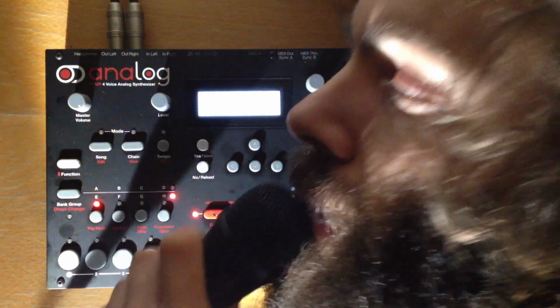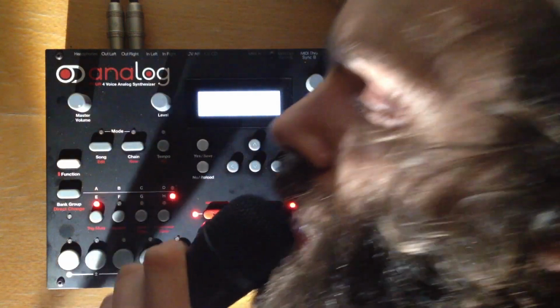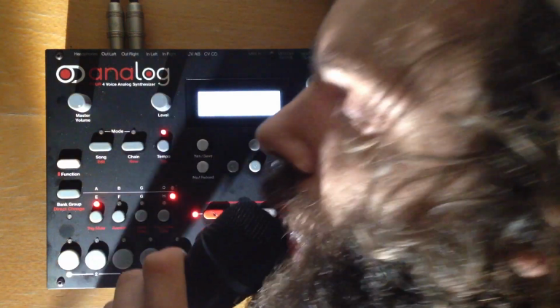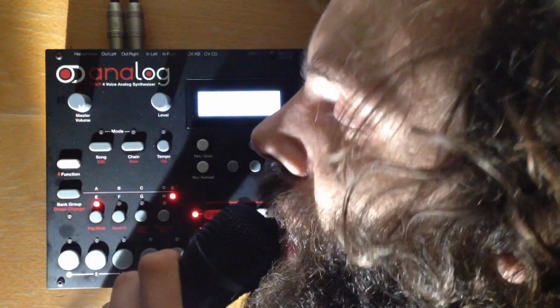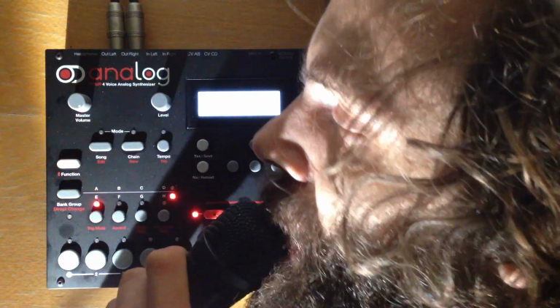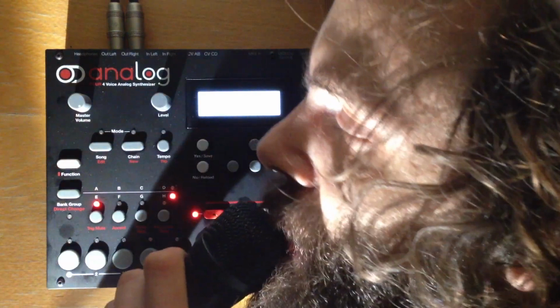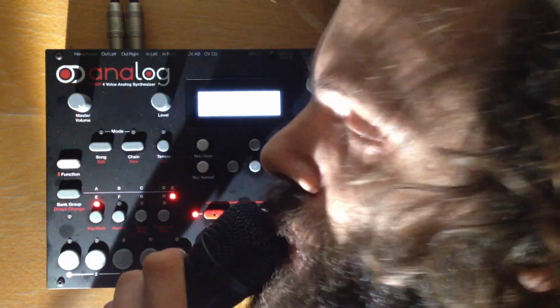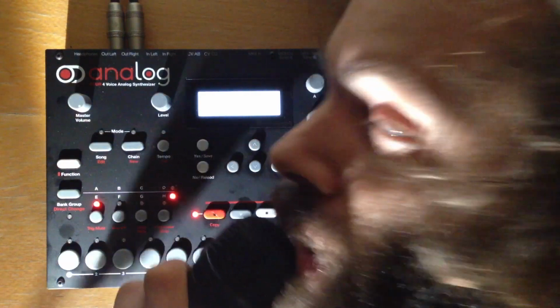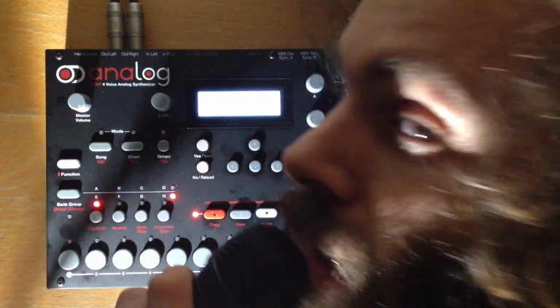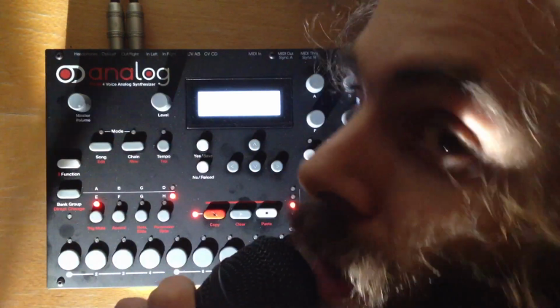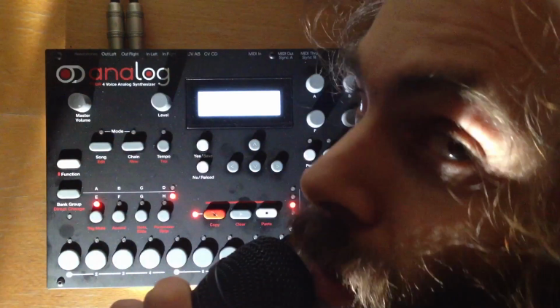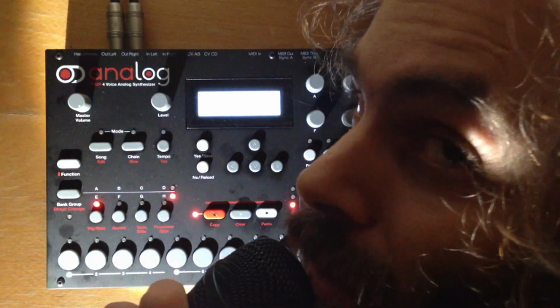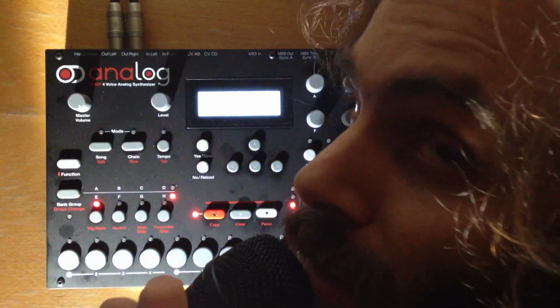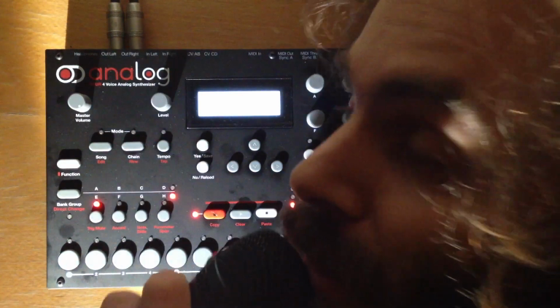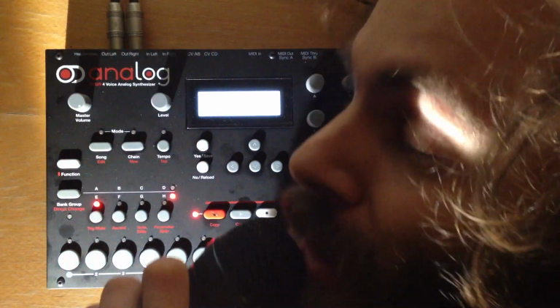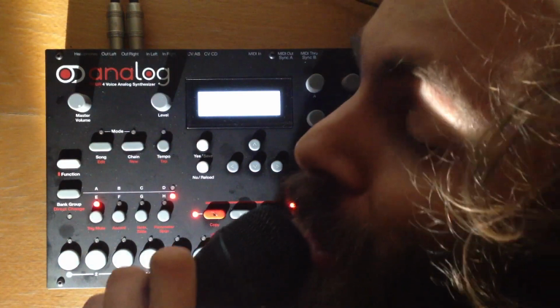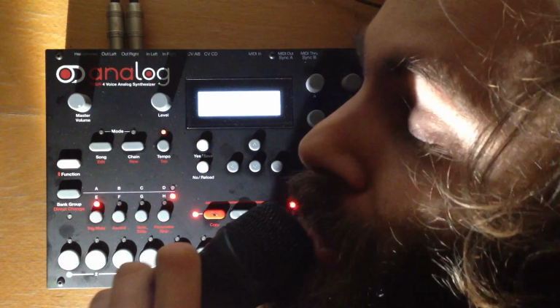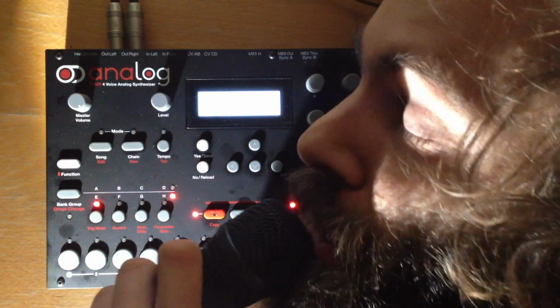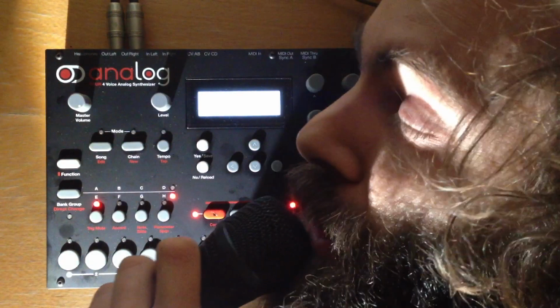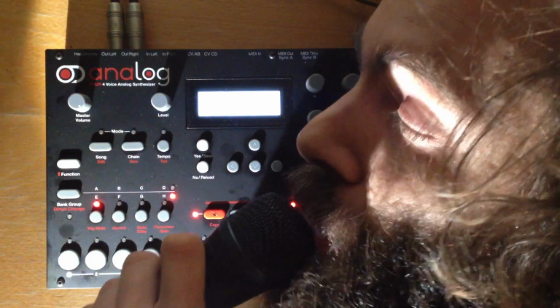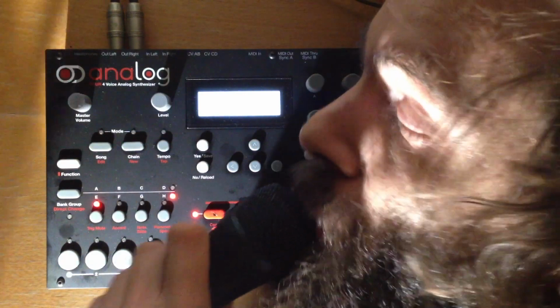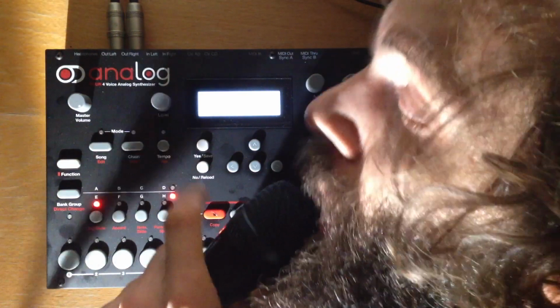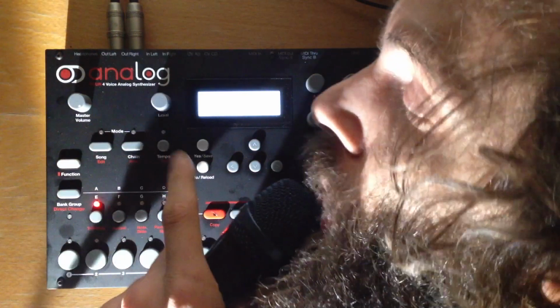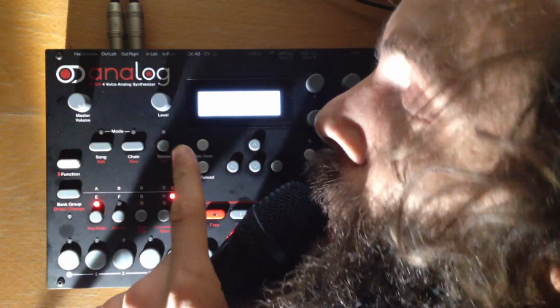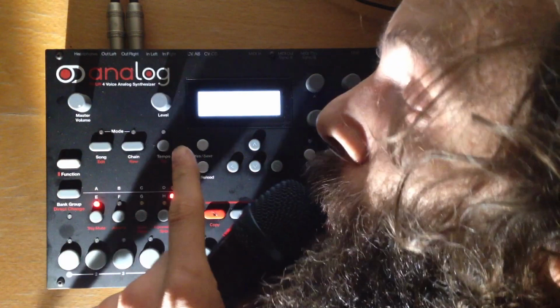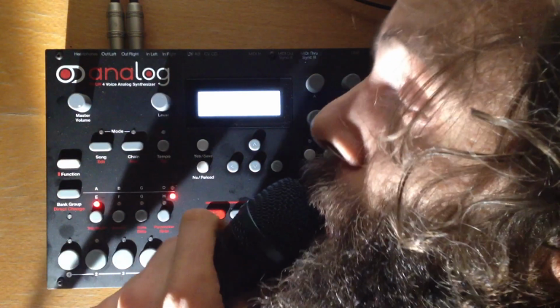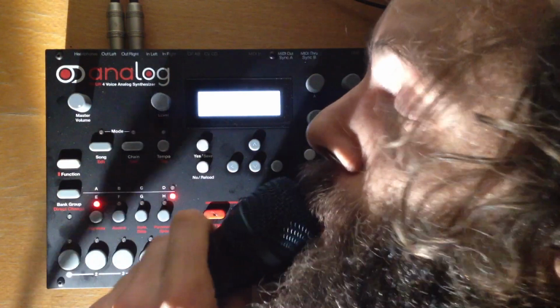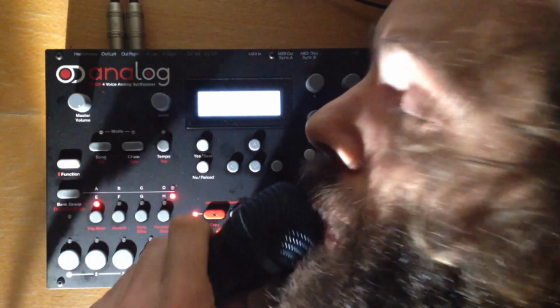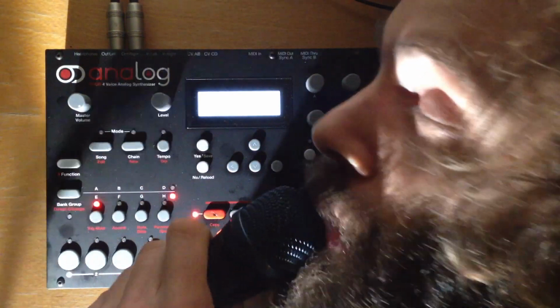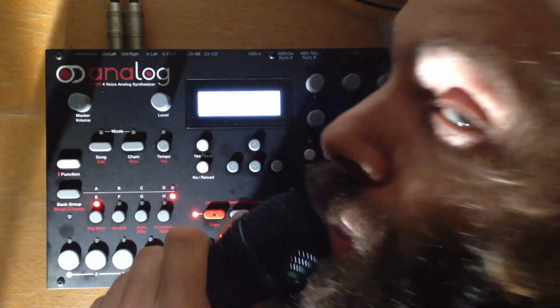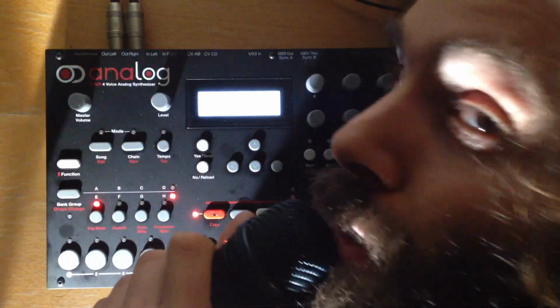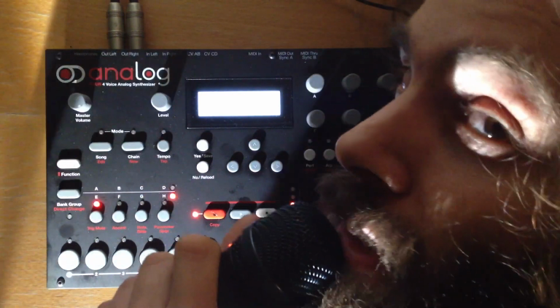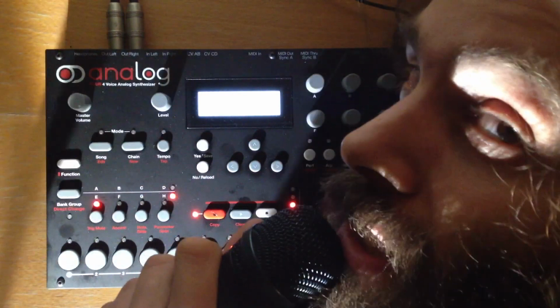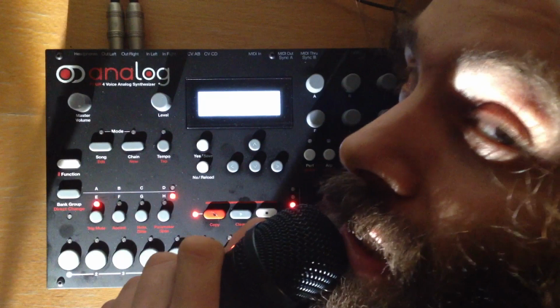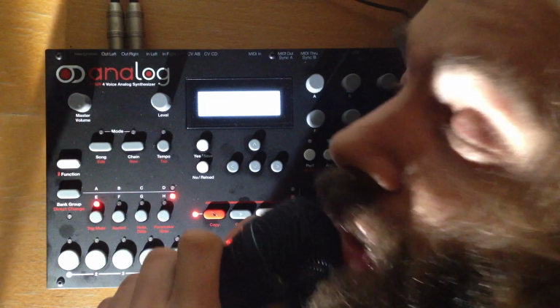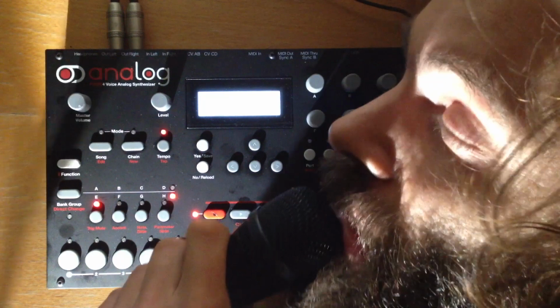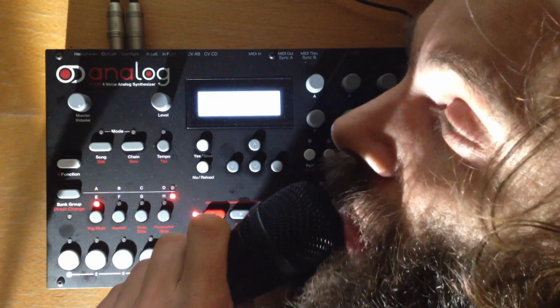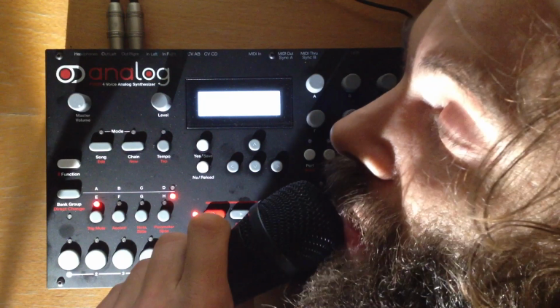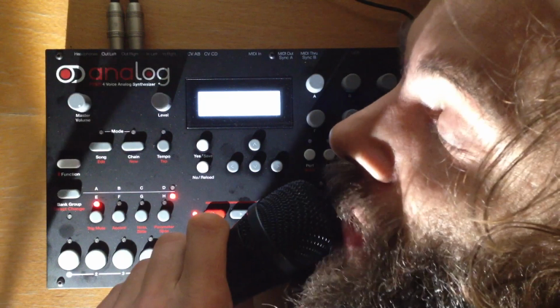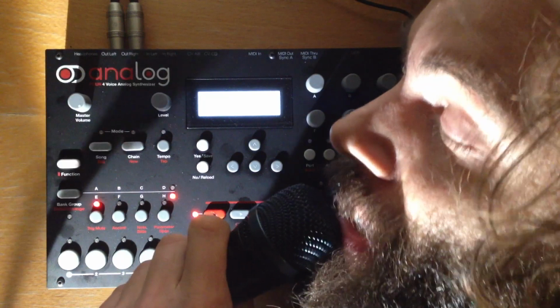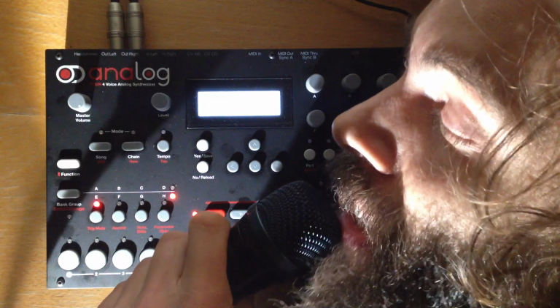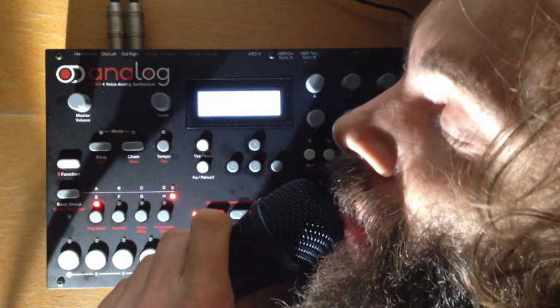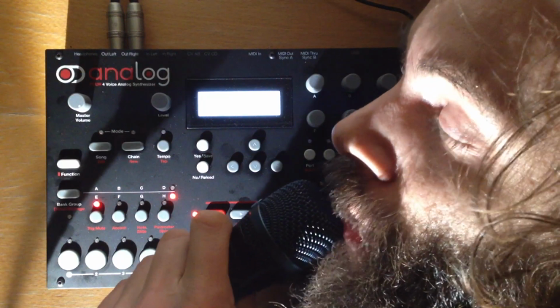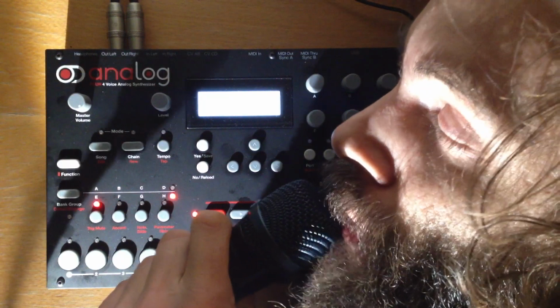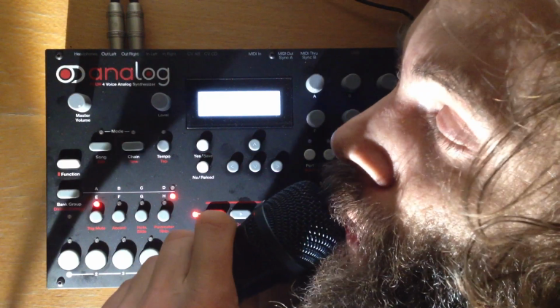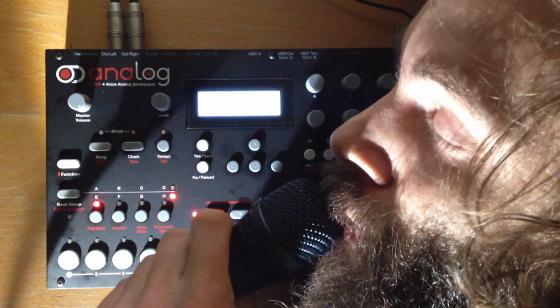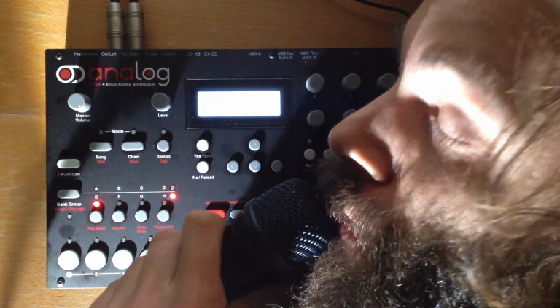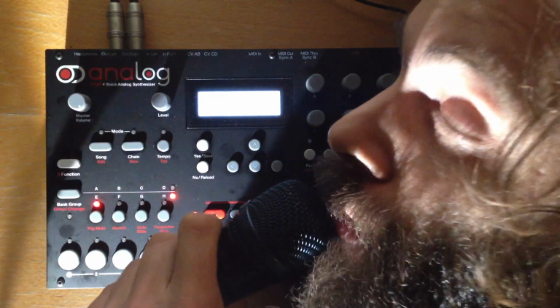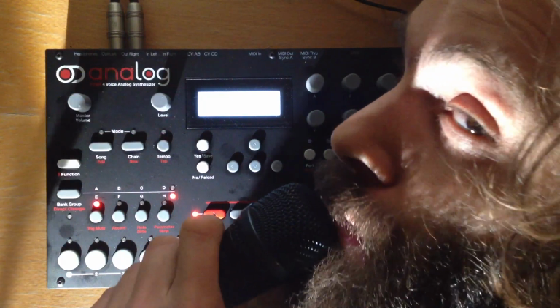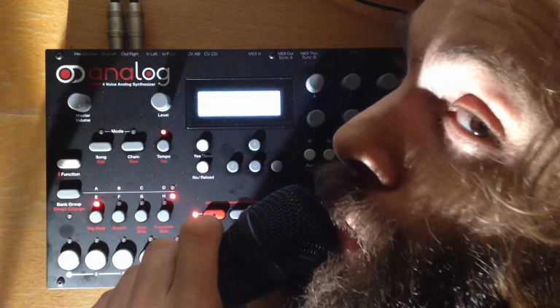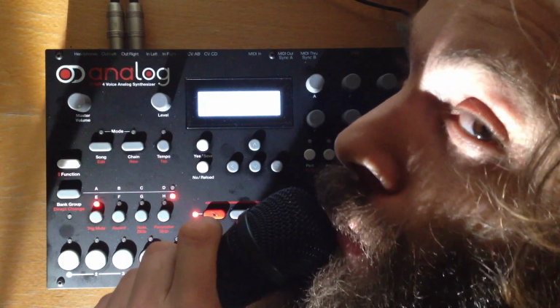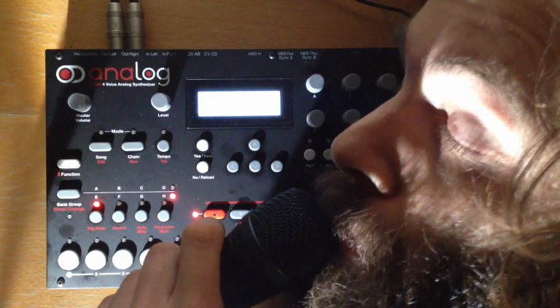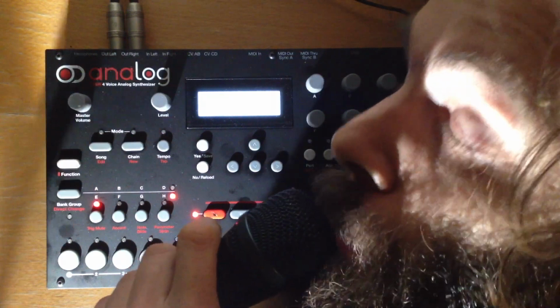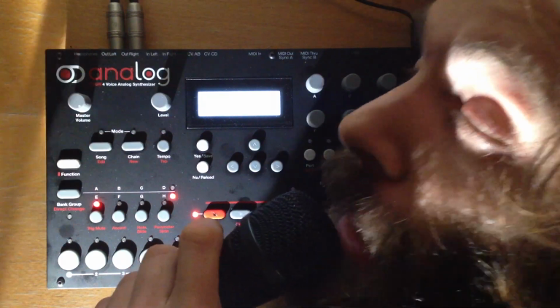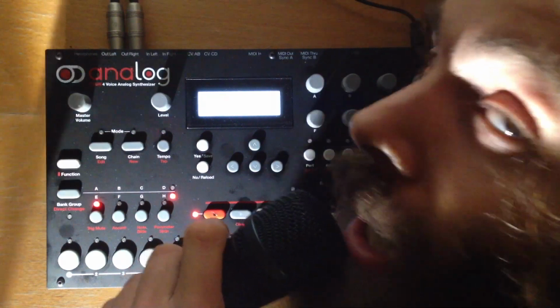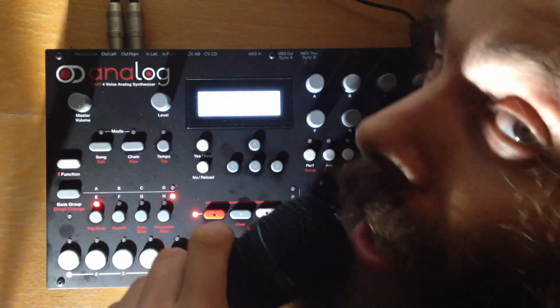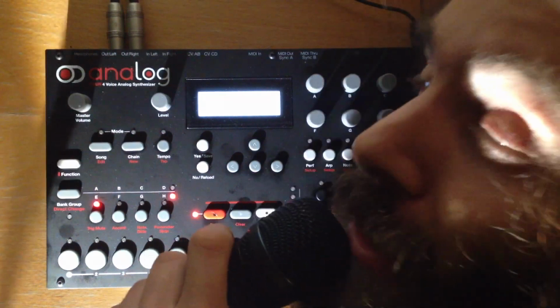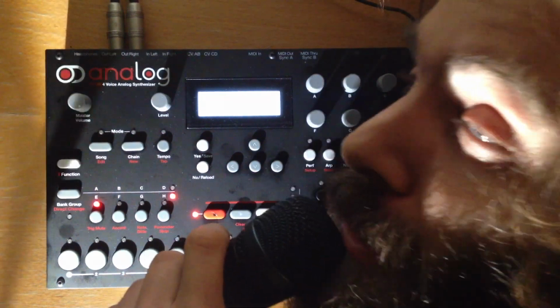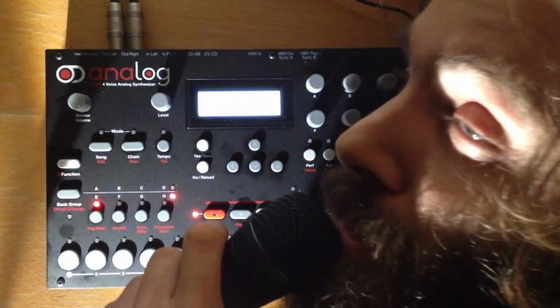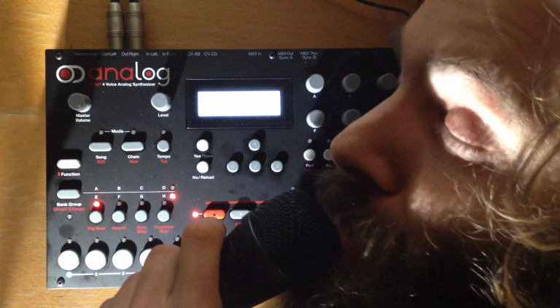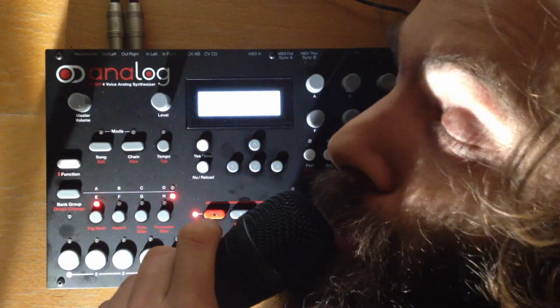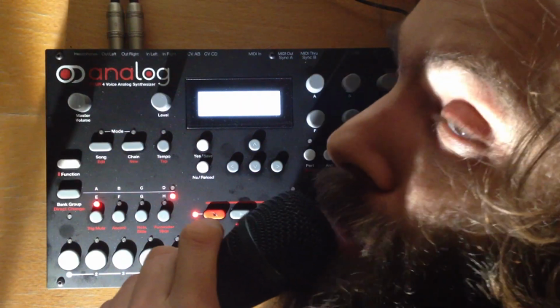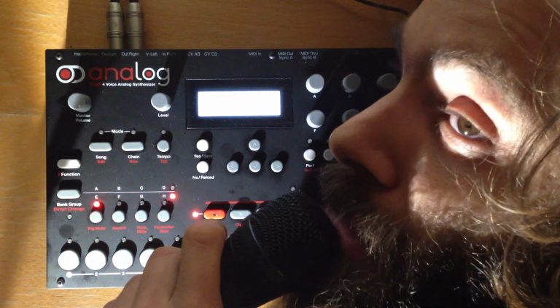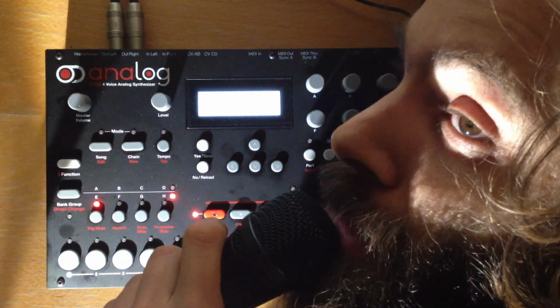Hello, this is Cuckoo with my new synthesizer, the Analog 4 by Elektron, Sweden.